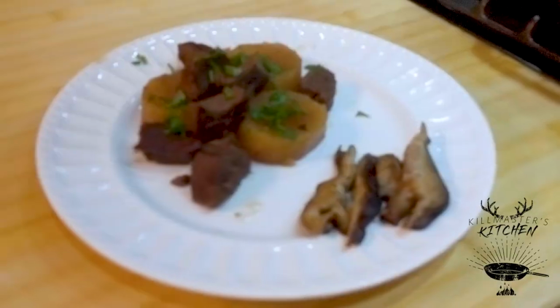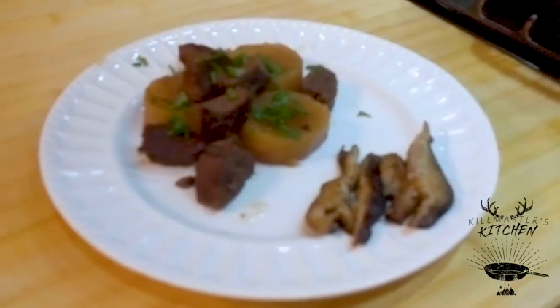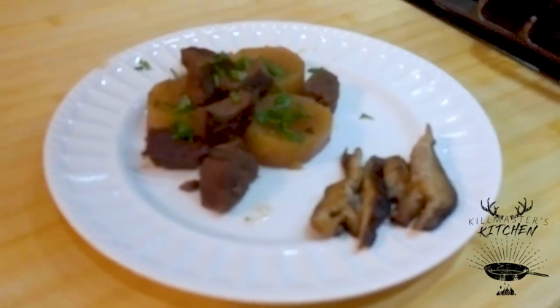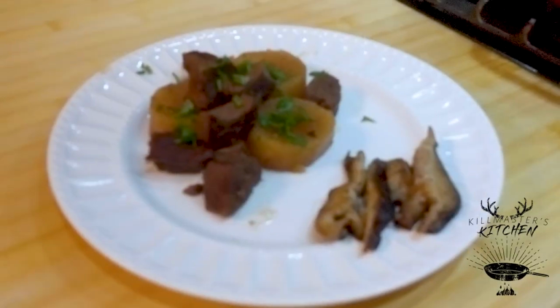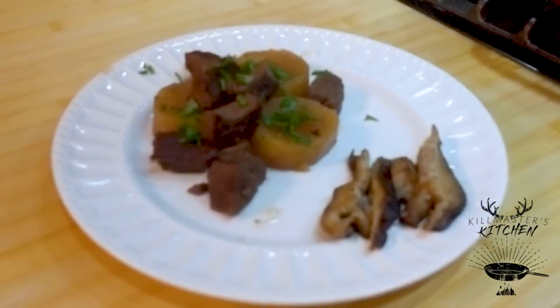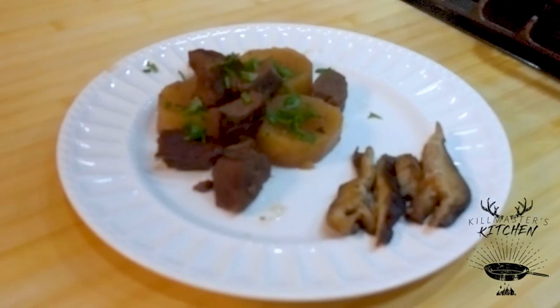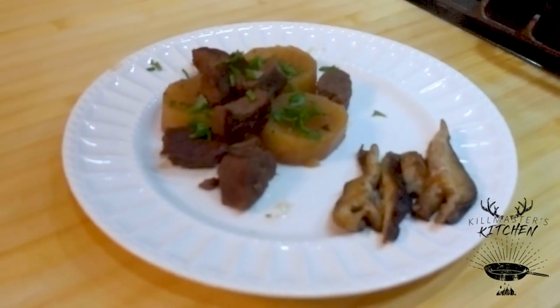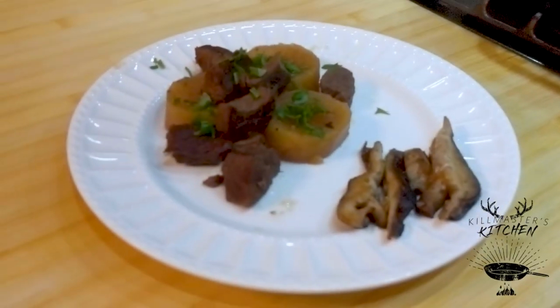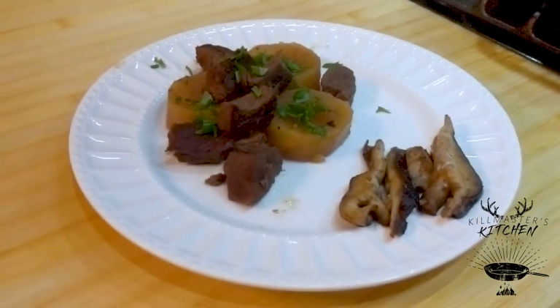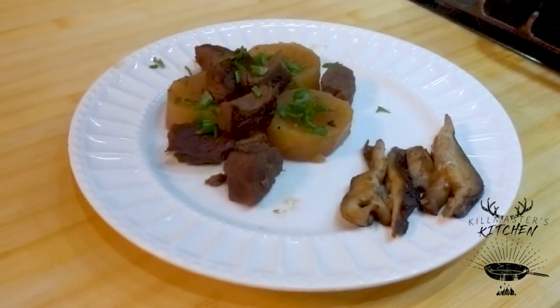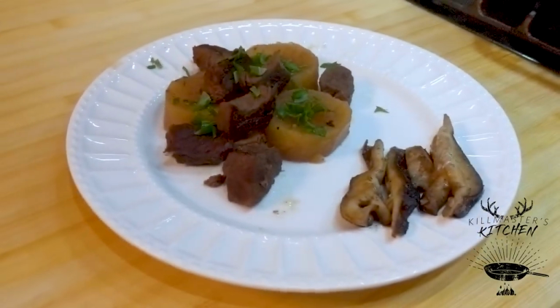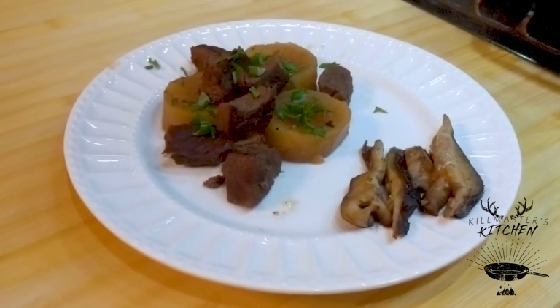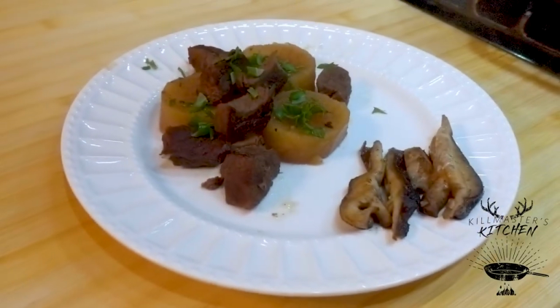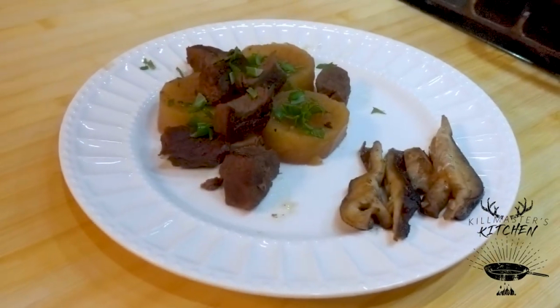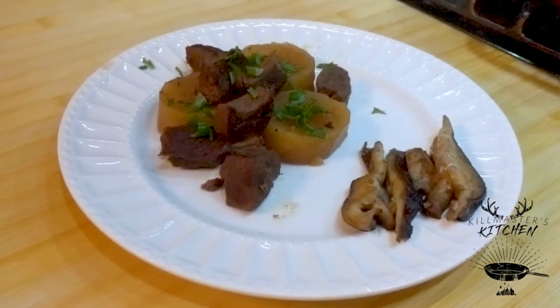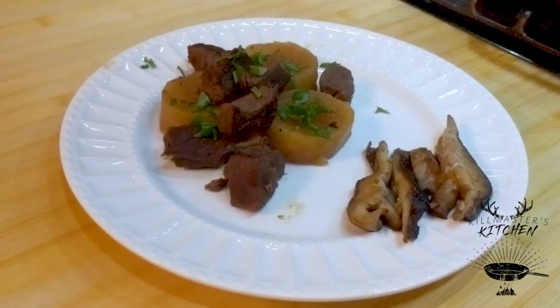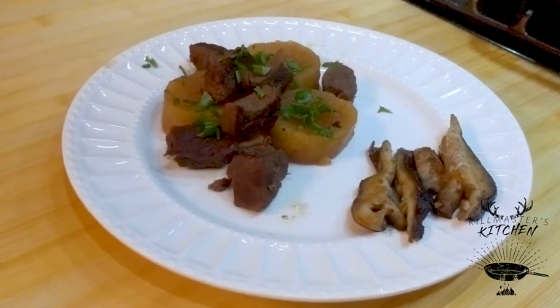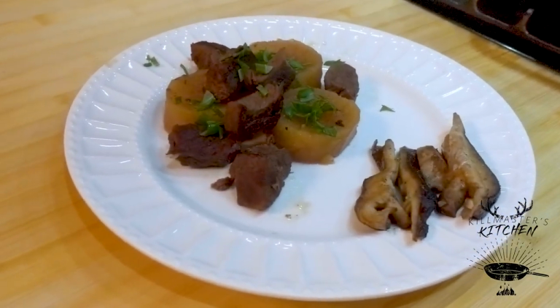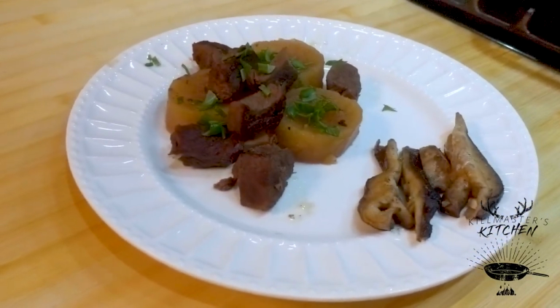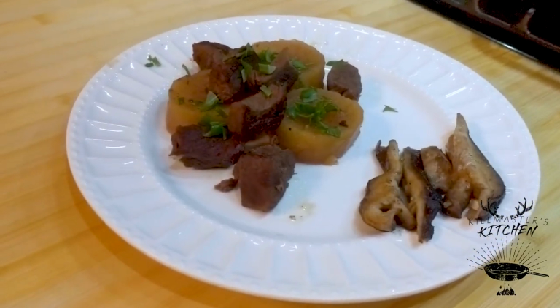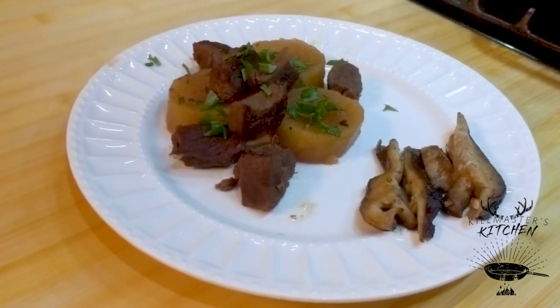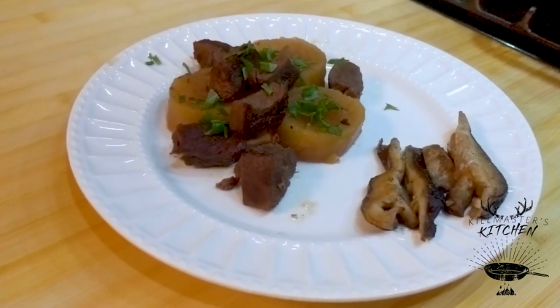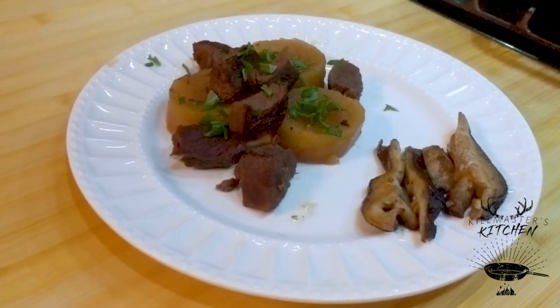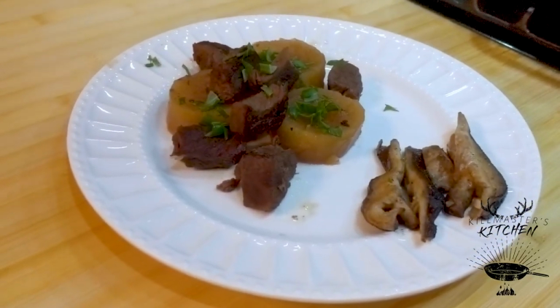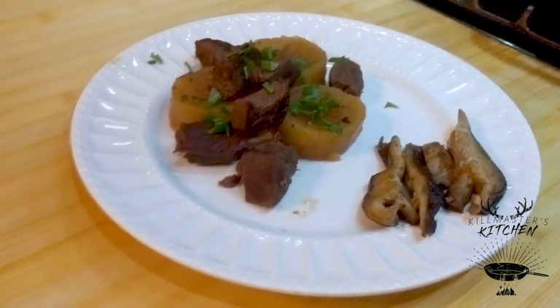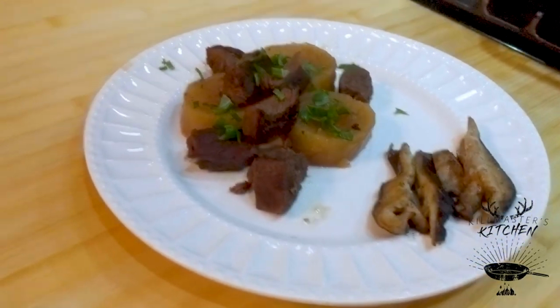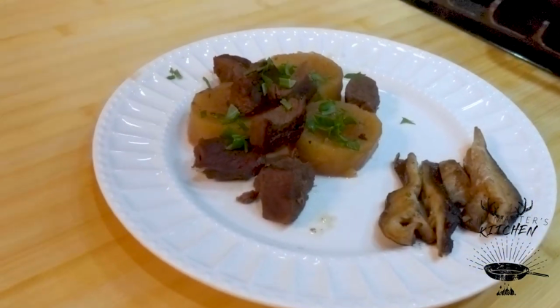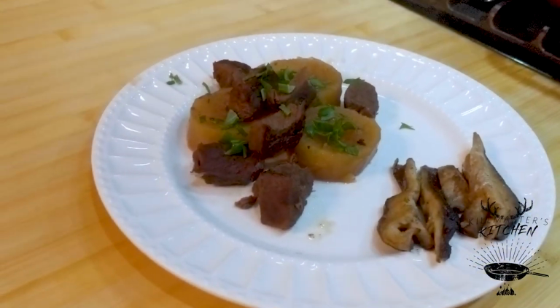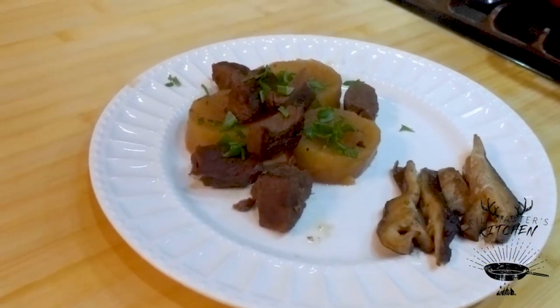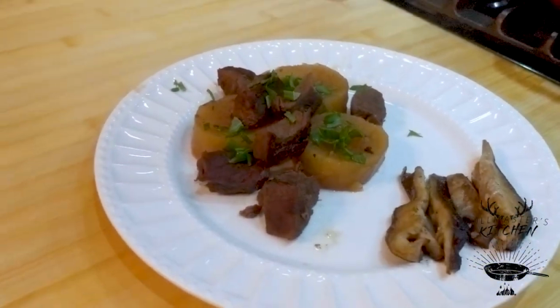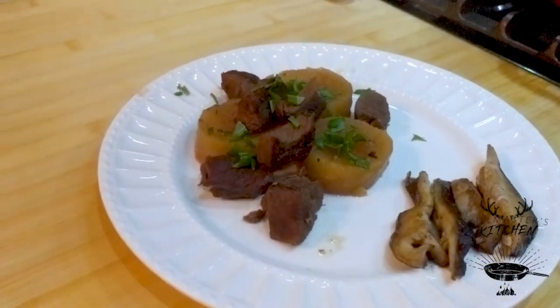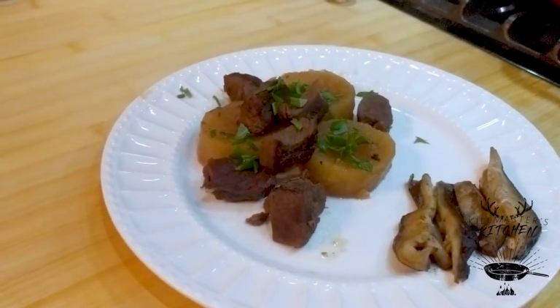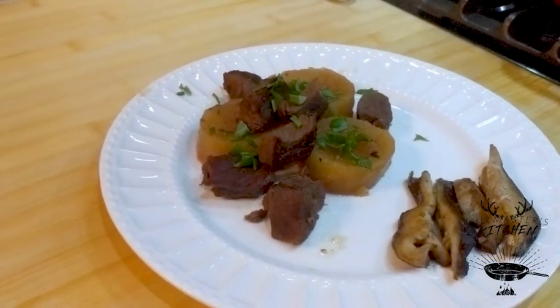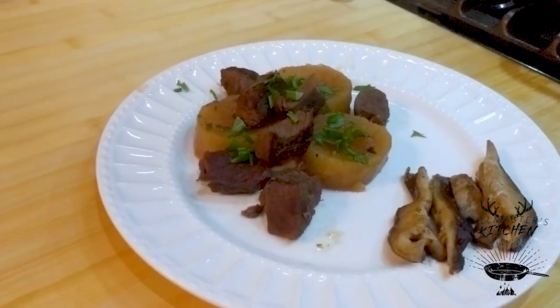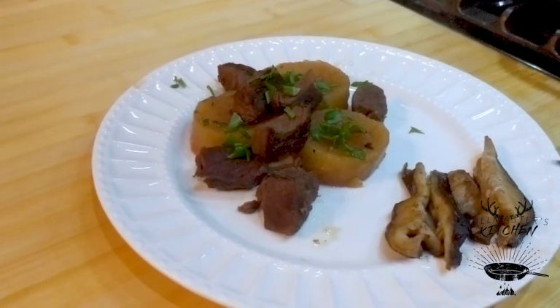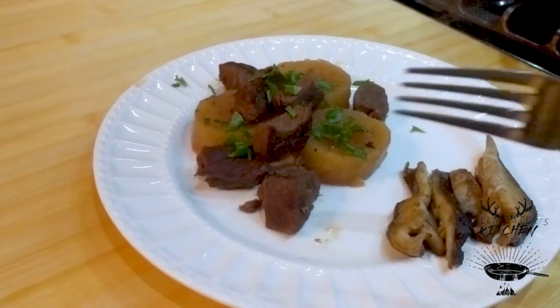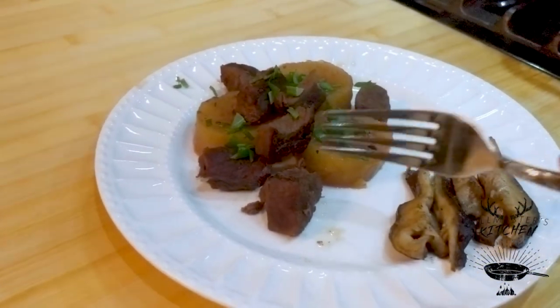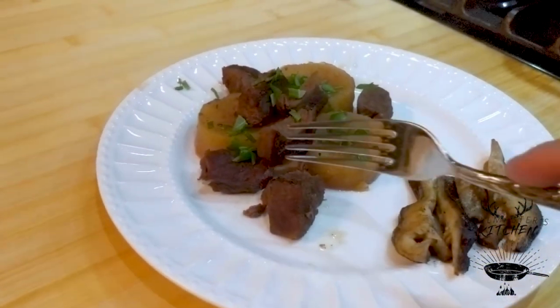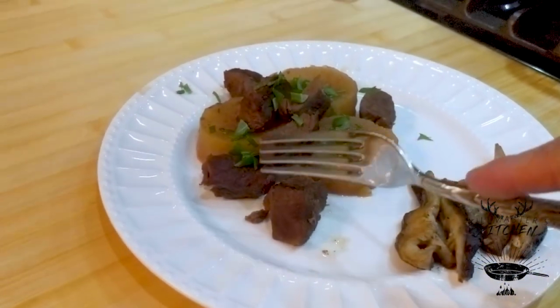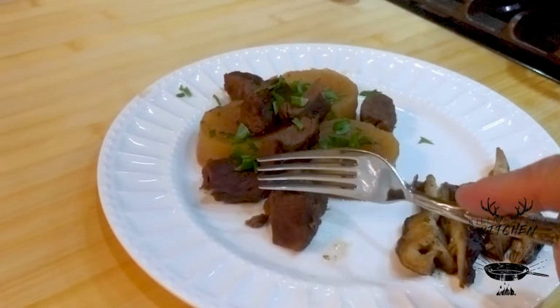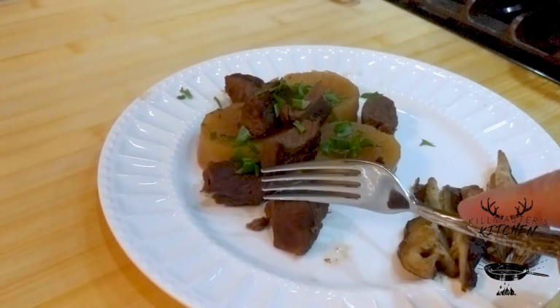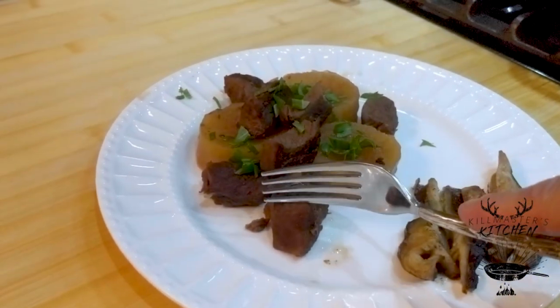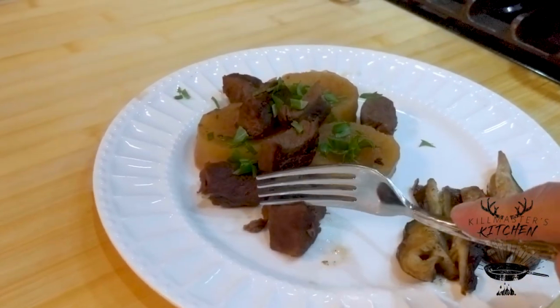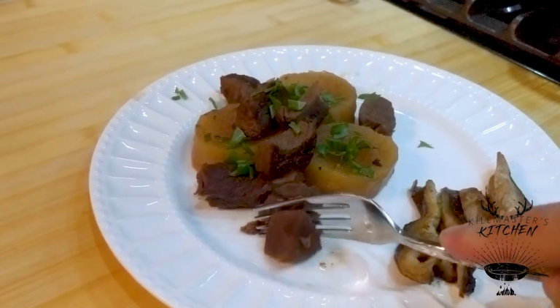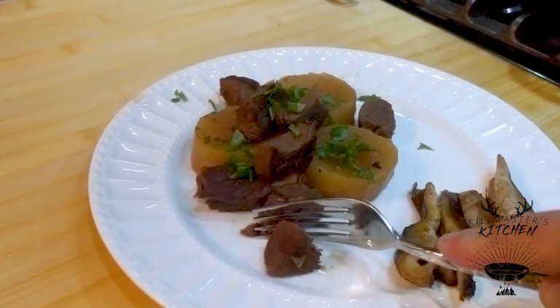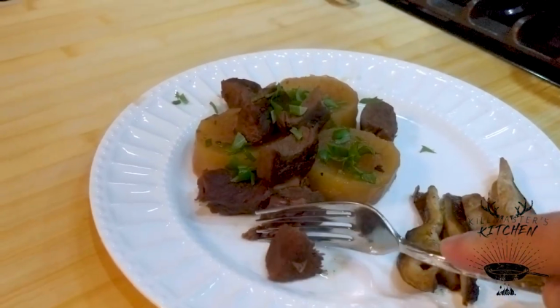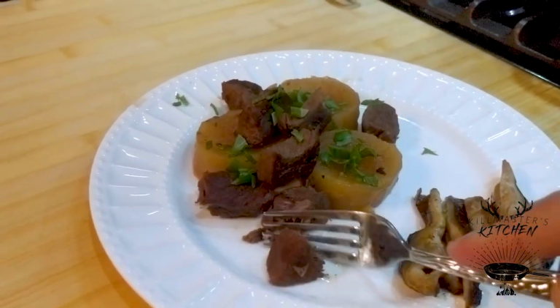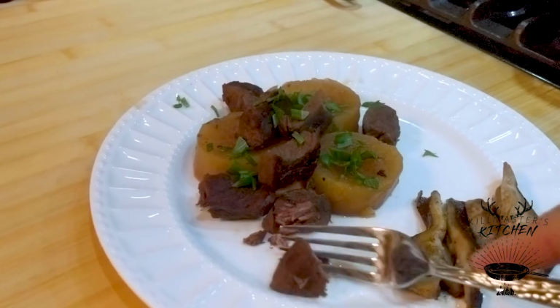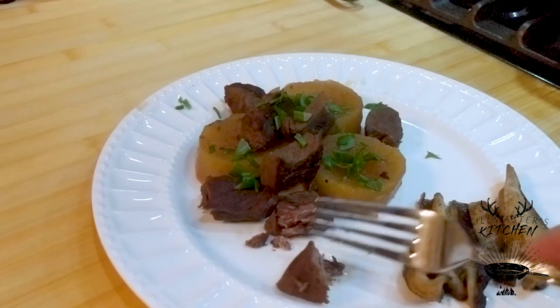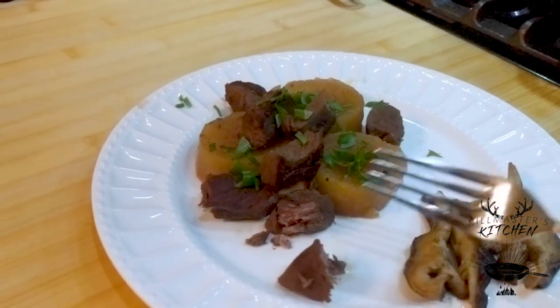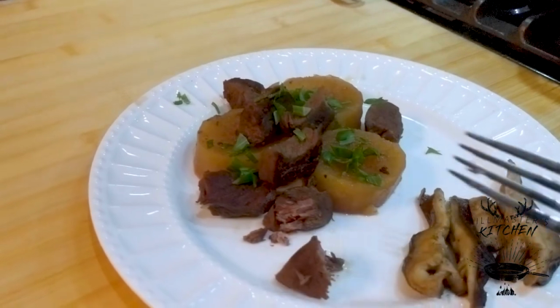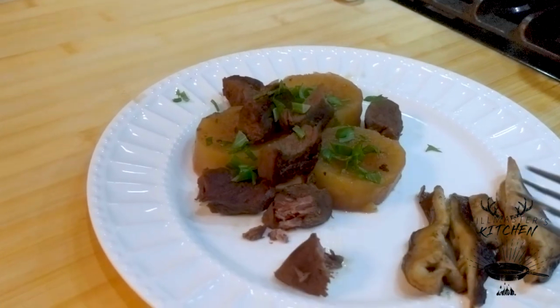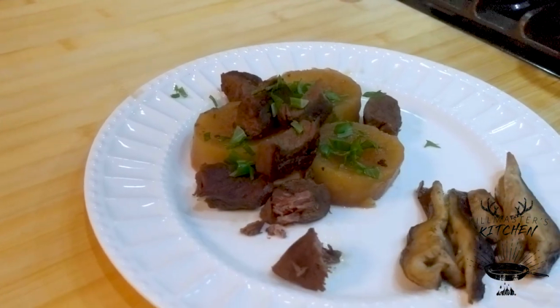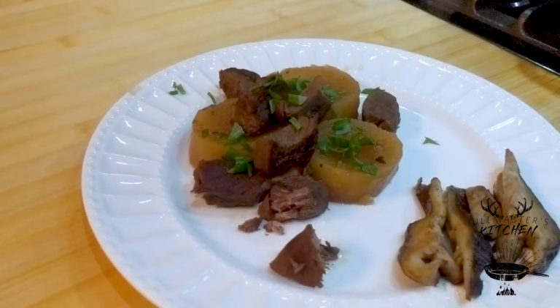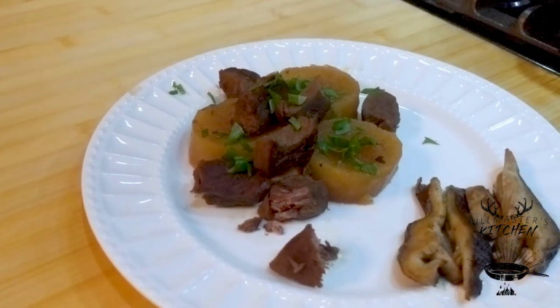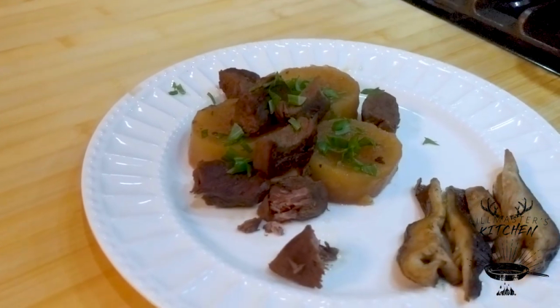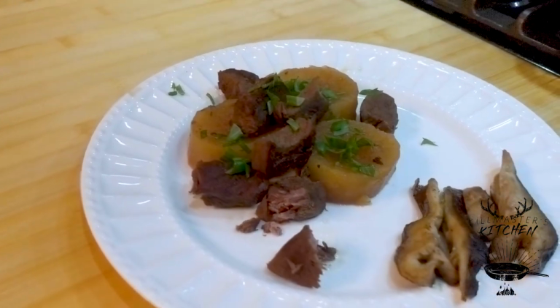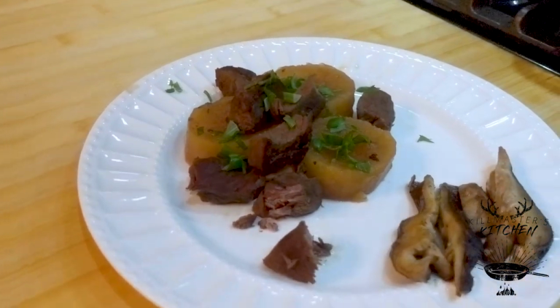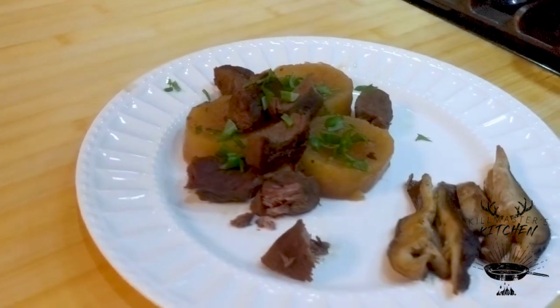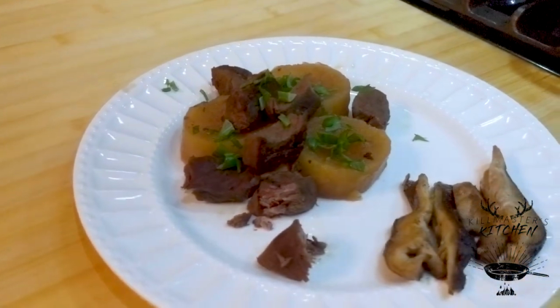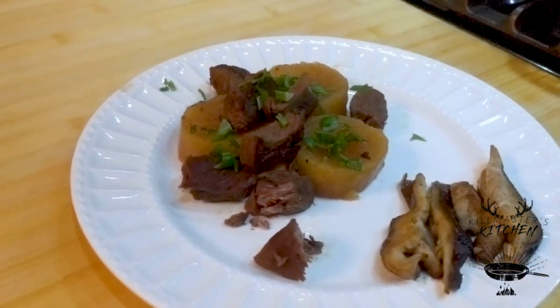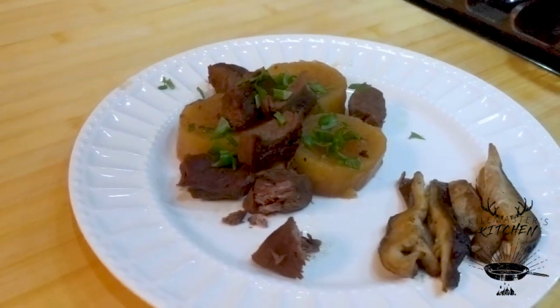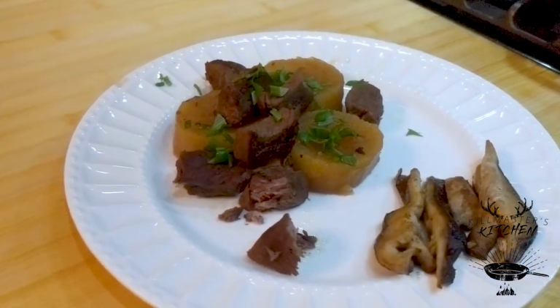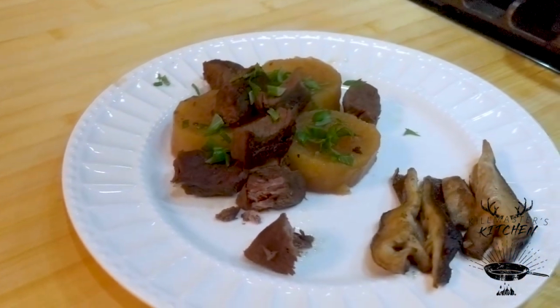Fully plated up. Green onion, sprinkle it across the top. Just look at this venison — one of the best meals you're ever gonna eat.